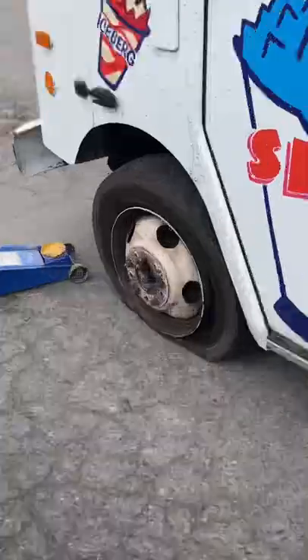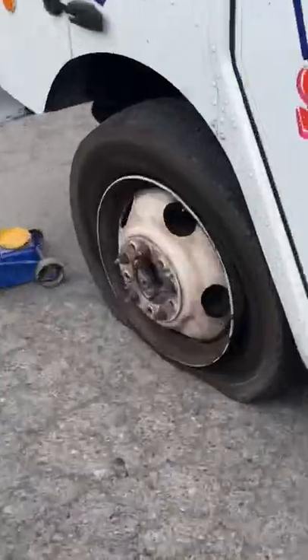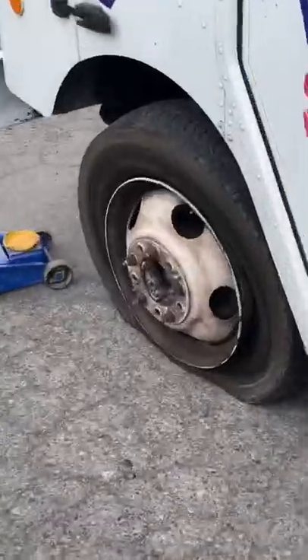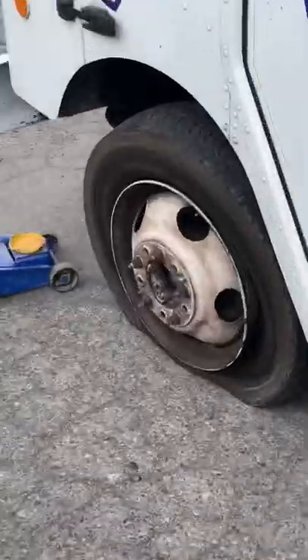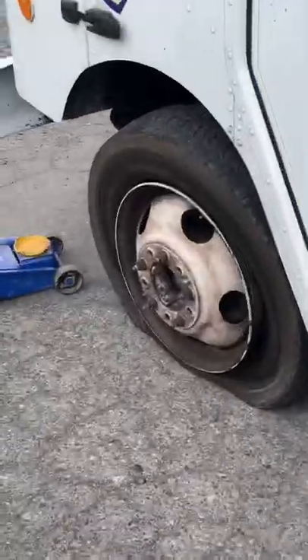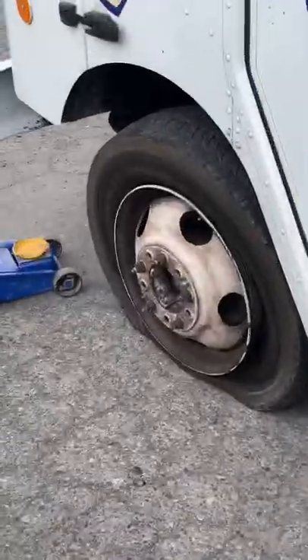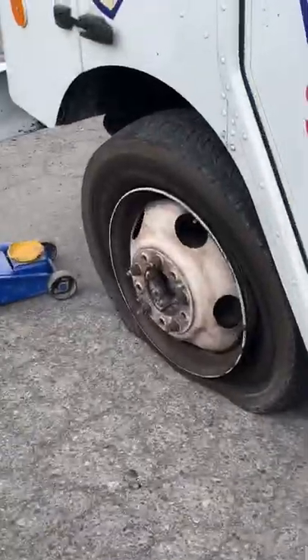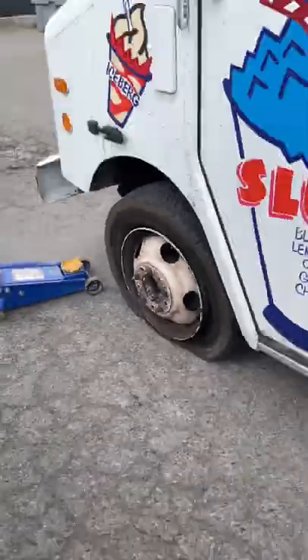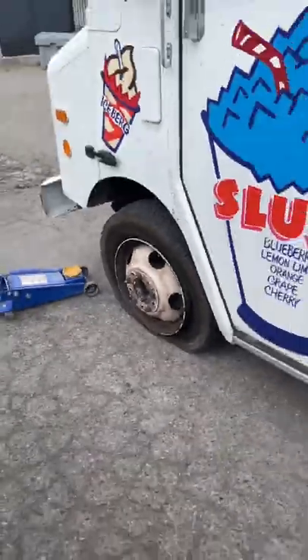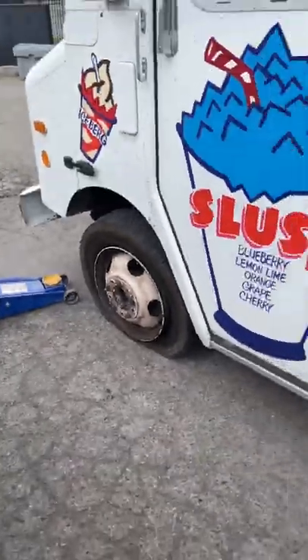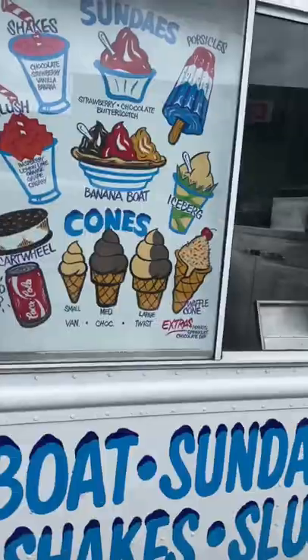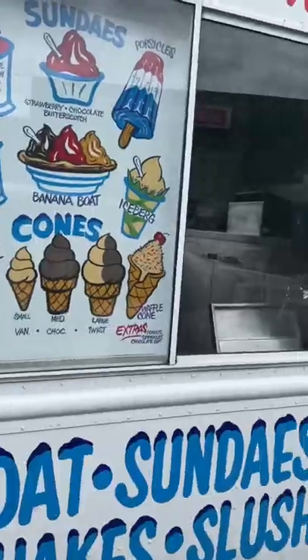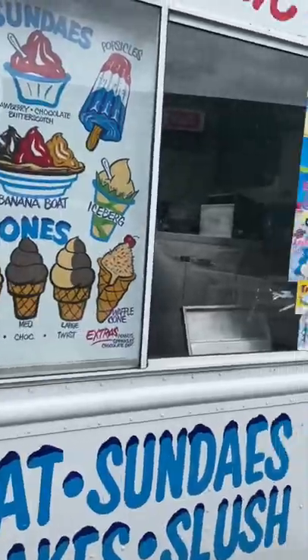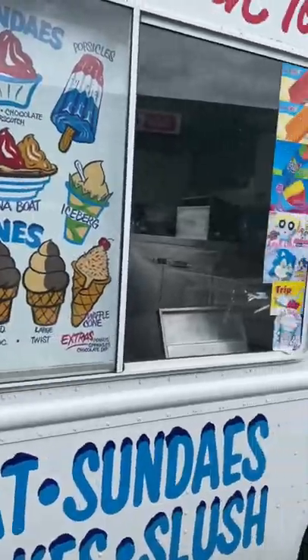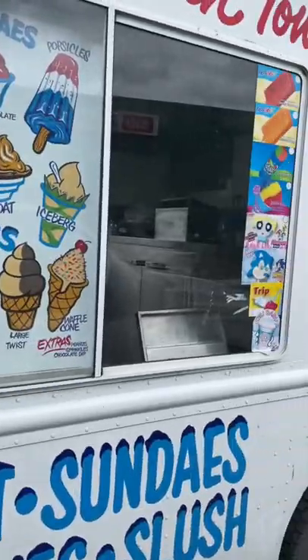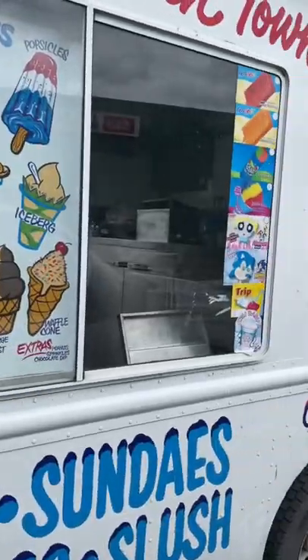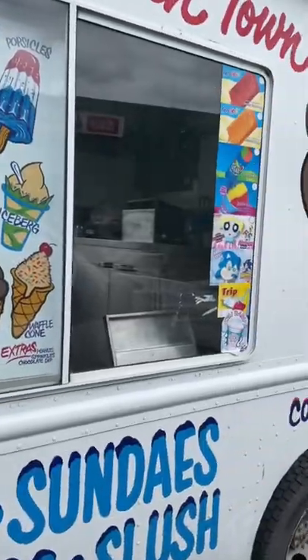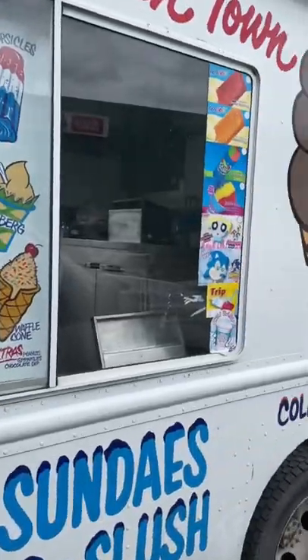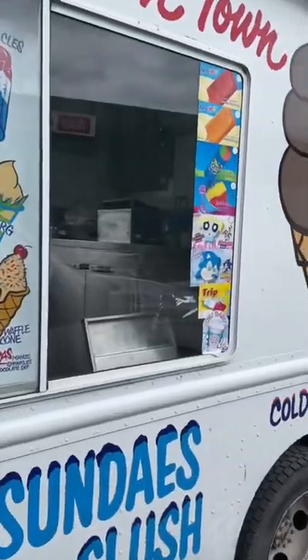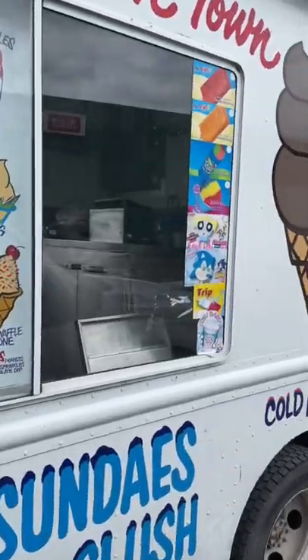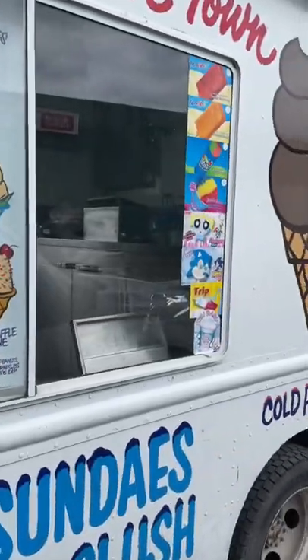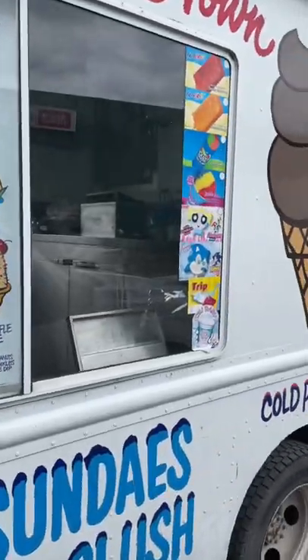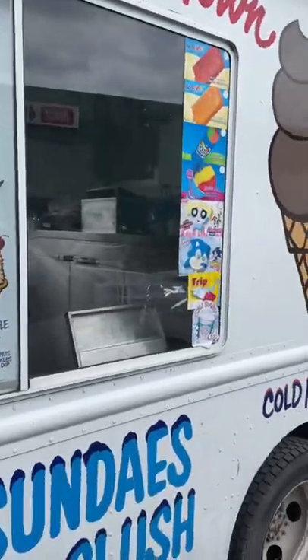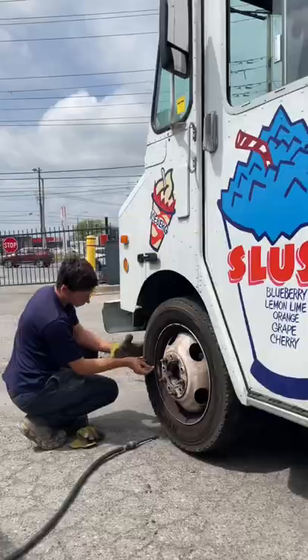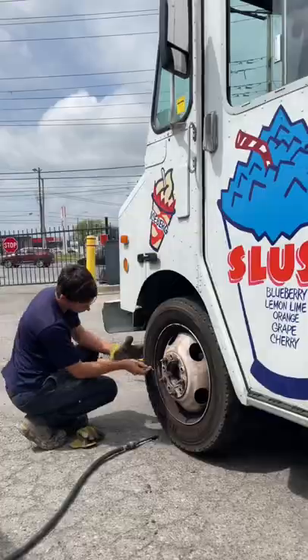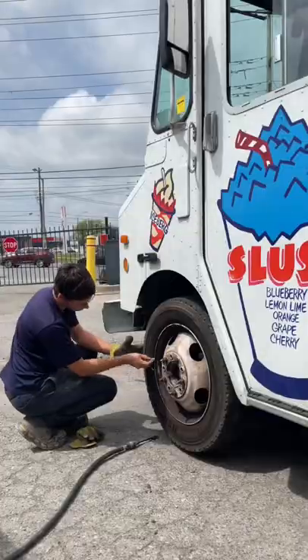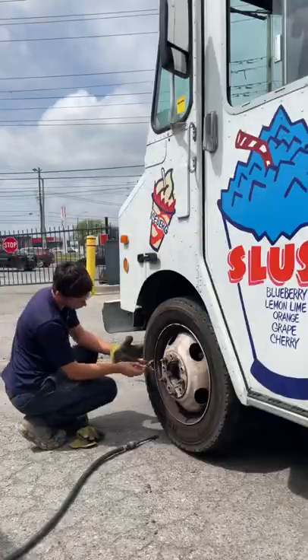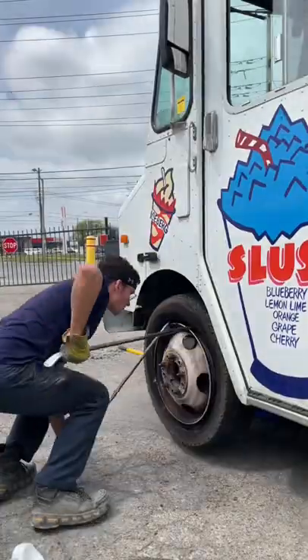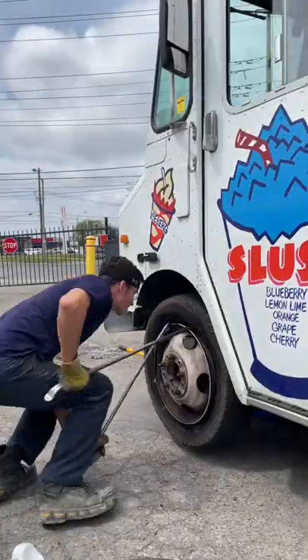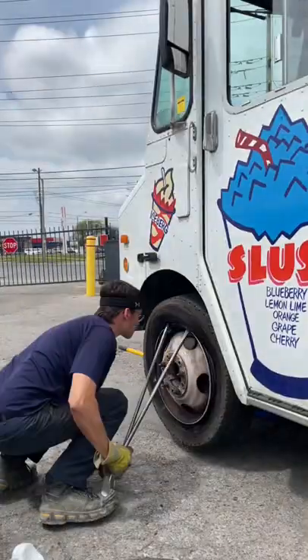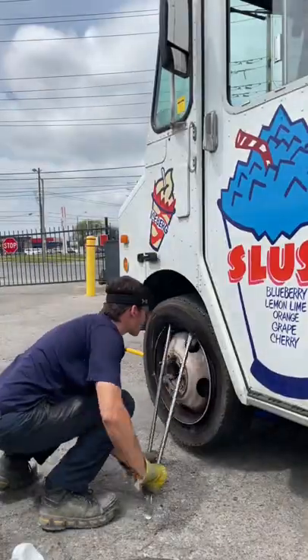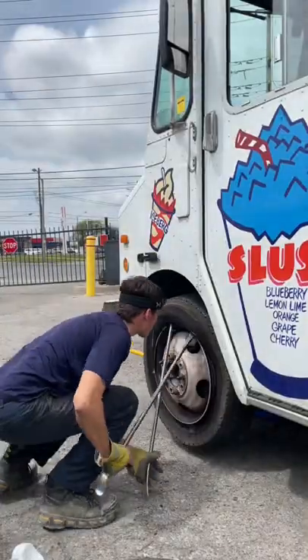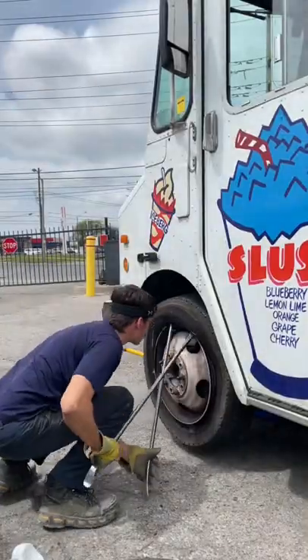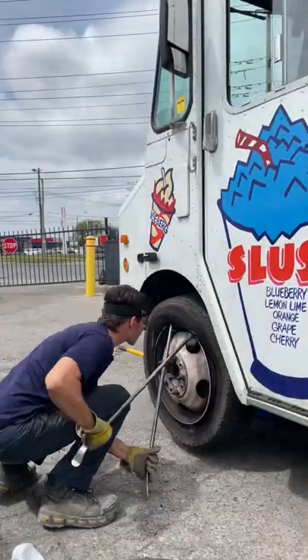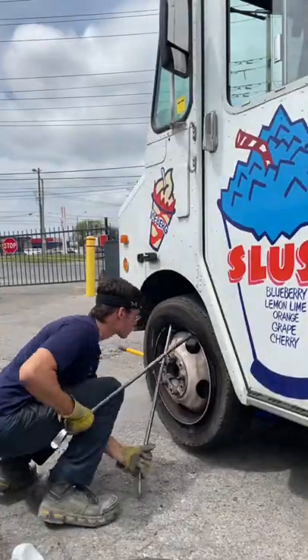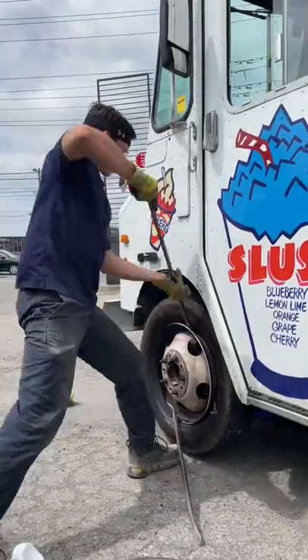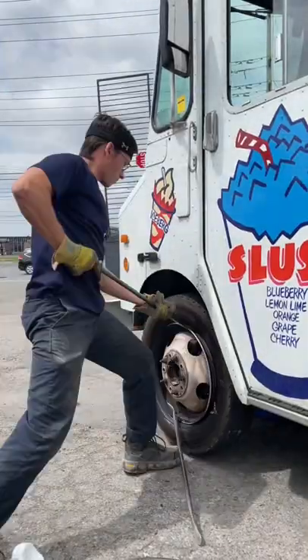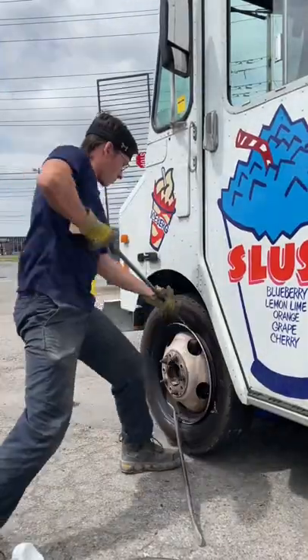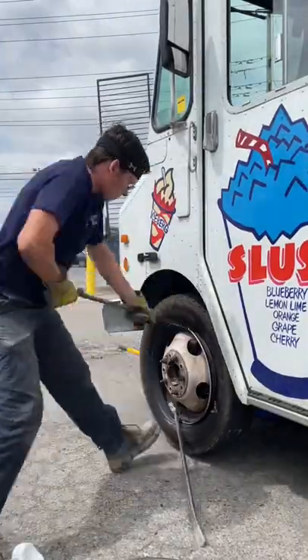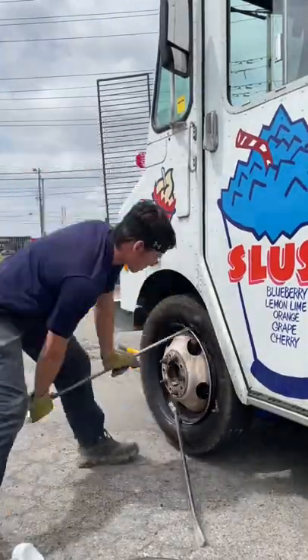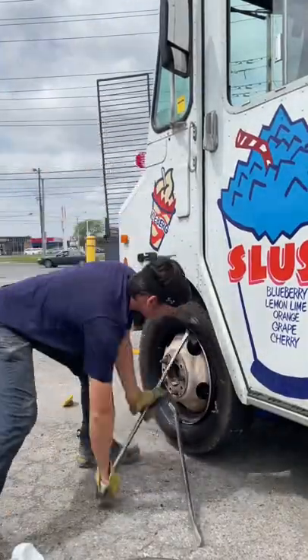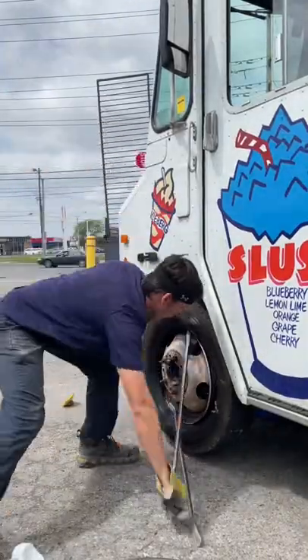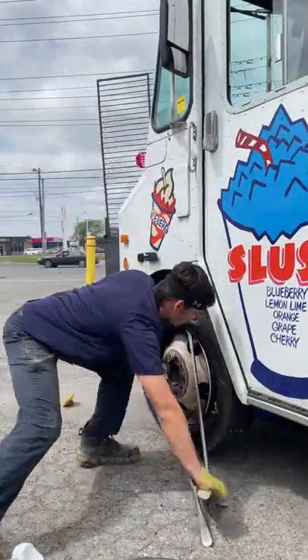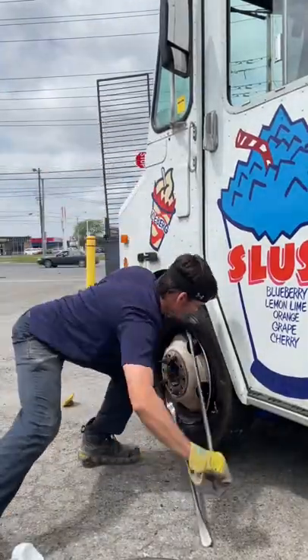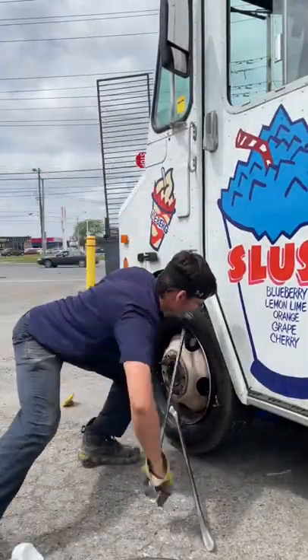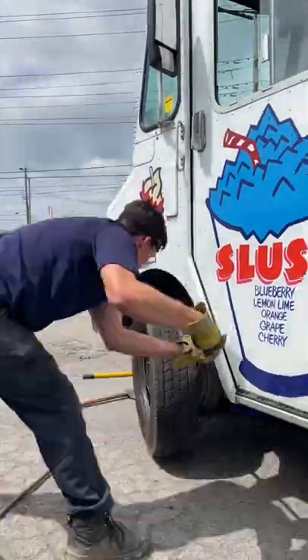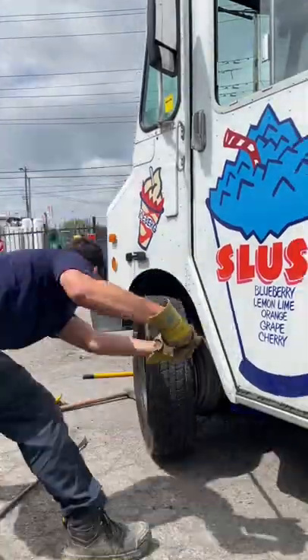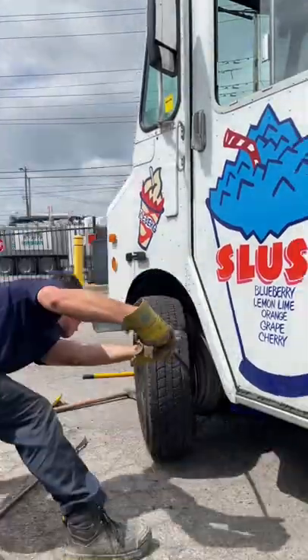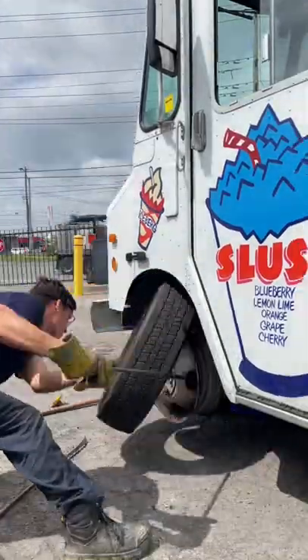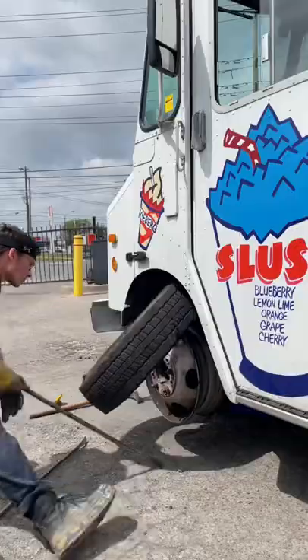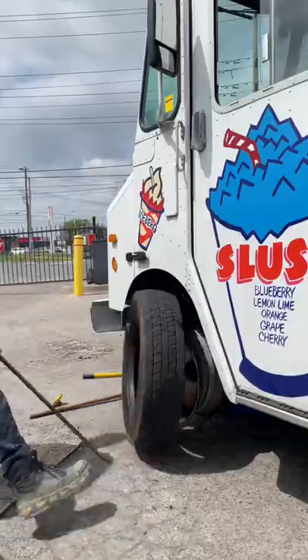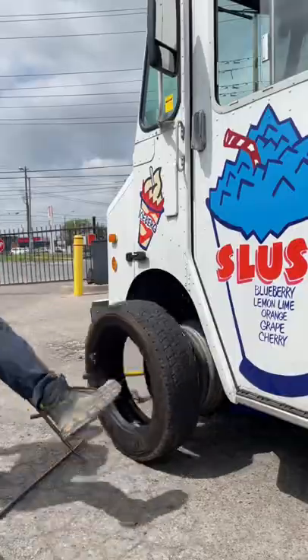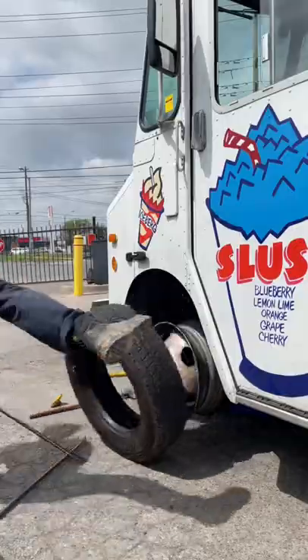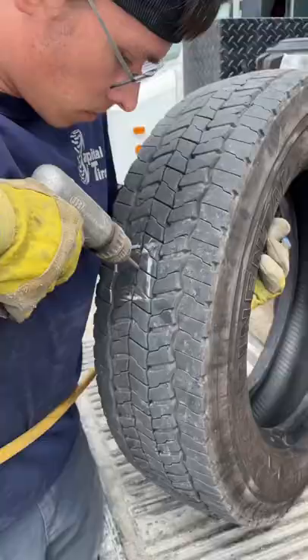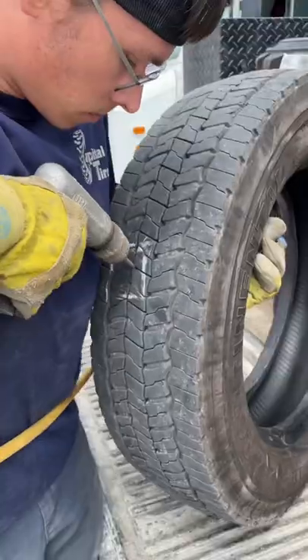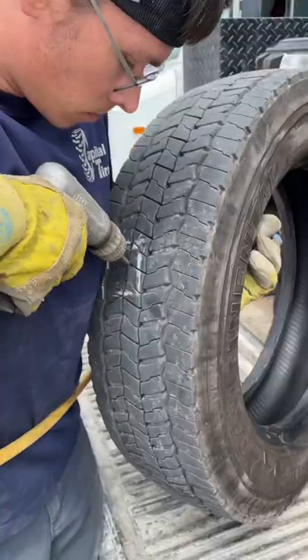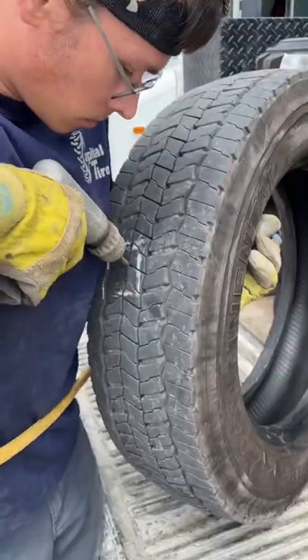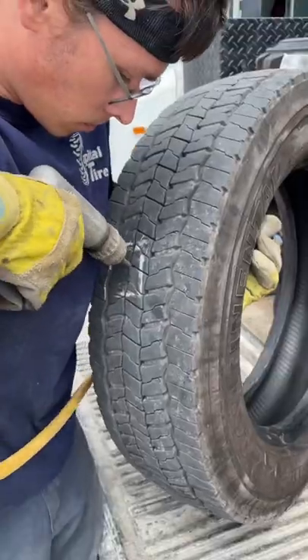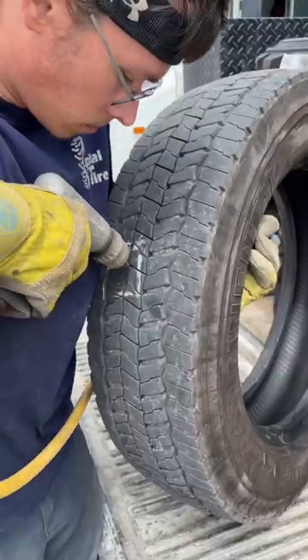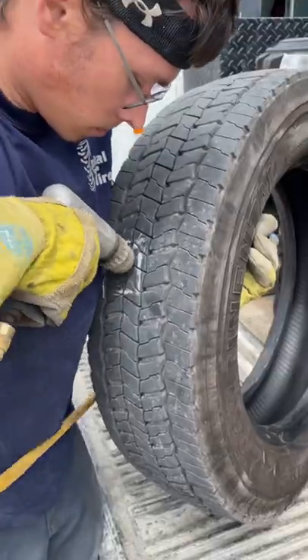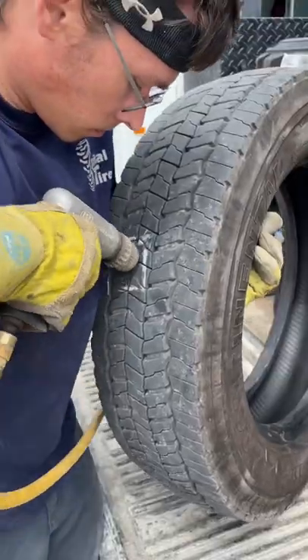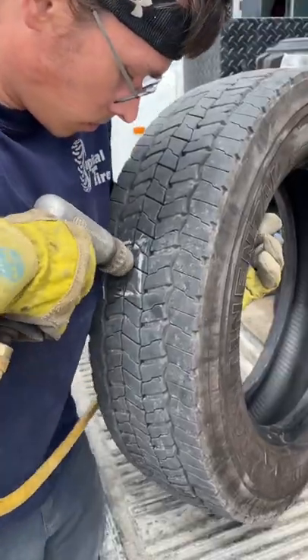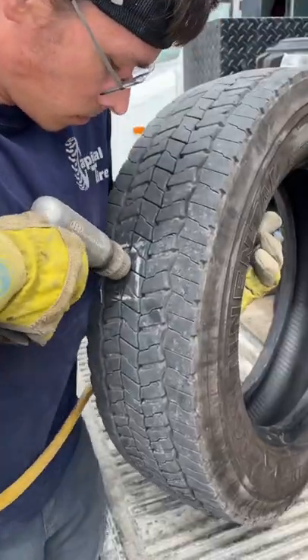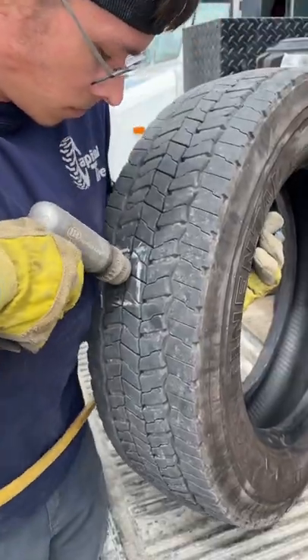The kids need their ice cream. This truck has no time for a flat tire. Doing a 19.5 on the unit — are you insane? Why would you make the hole bigger?